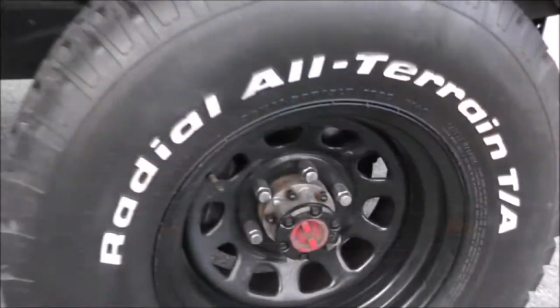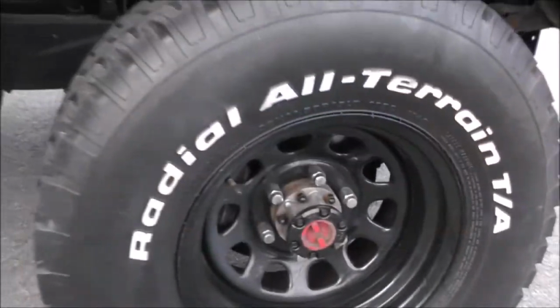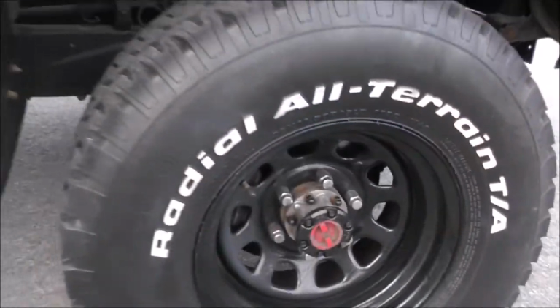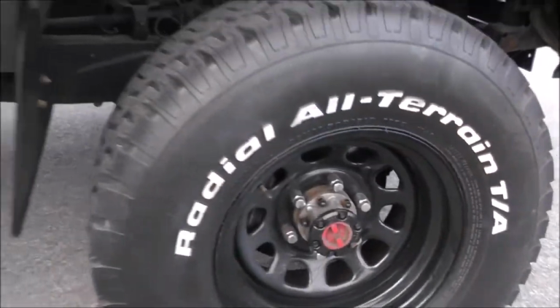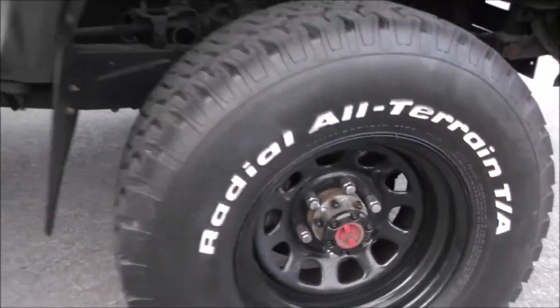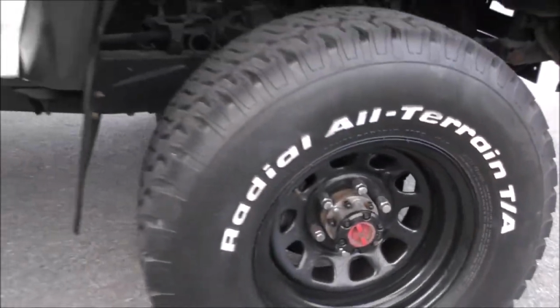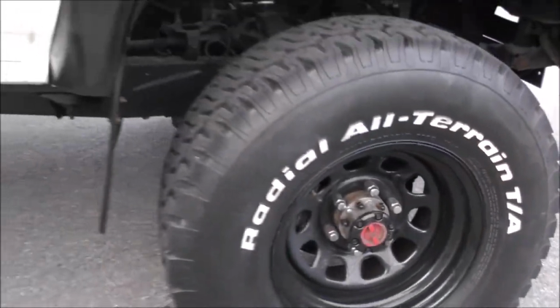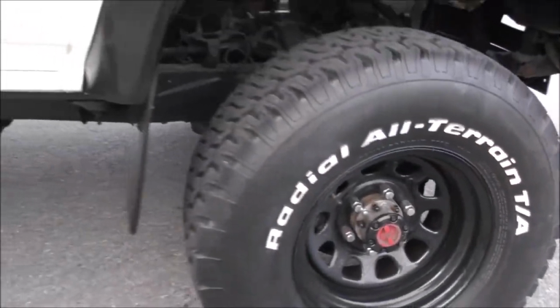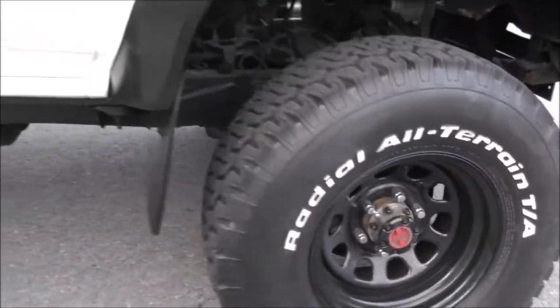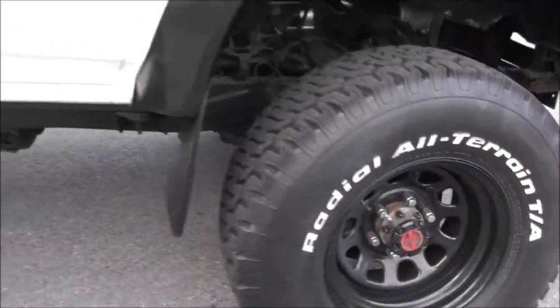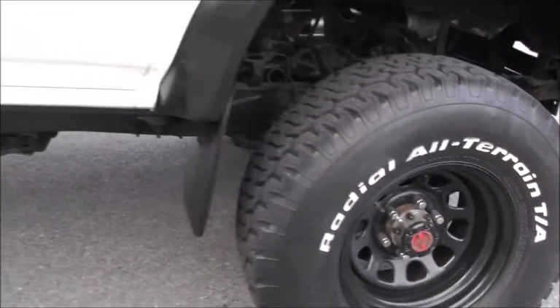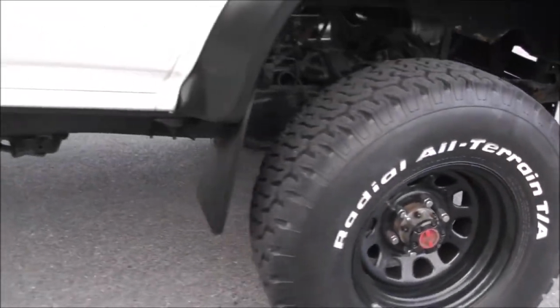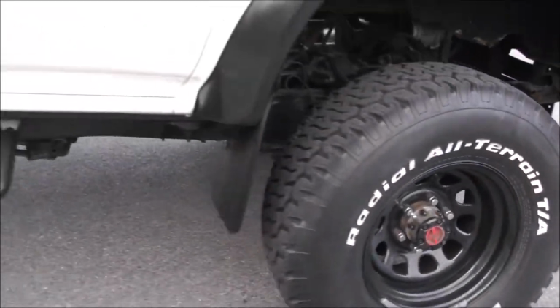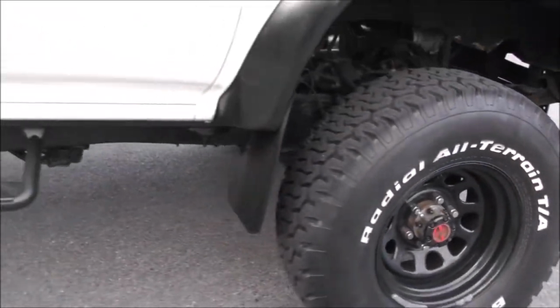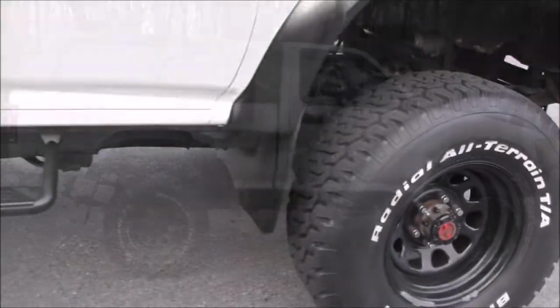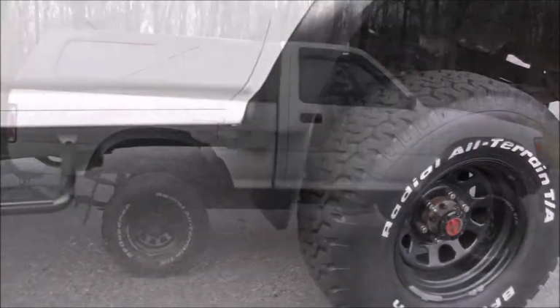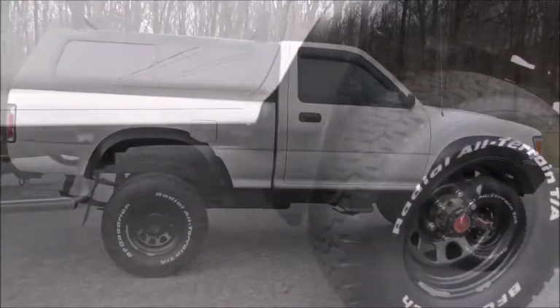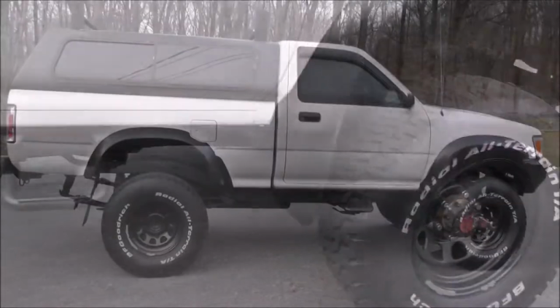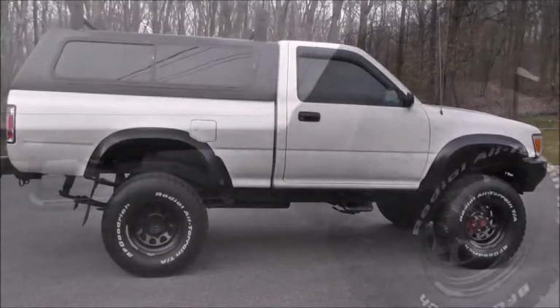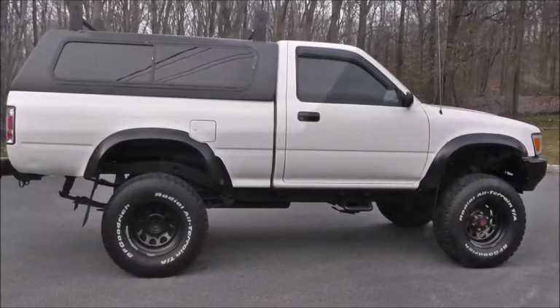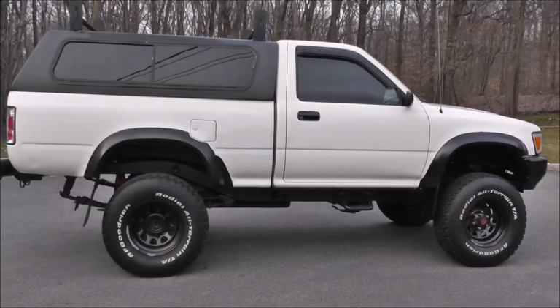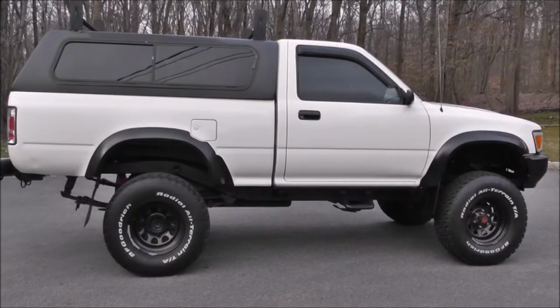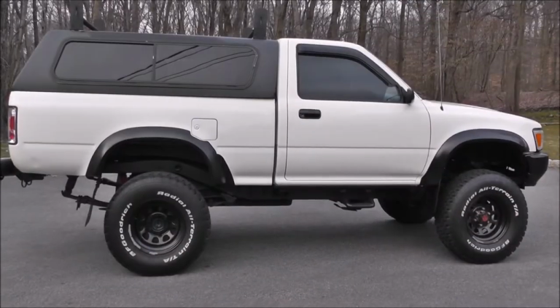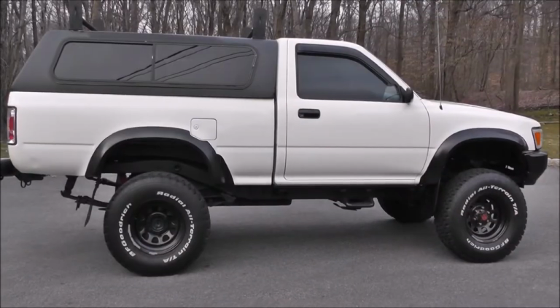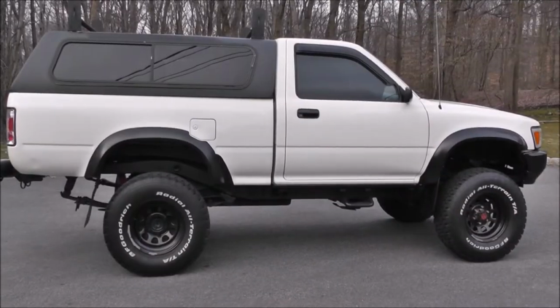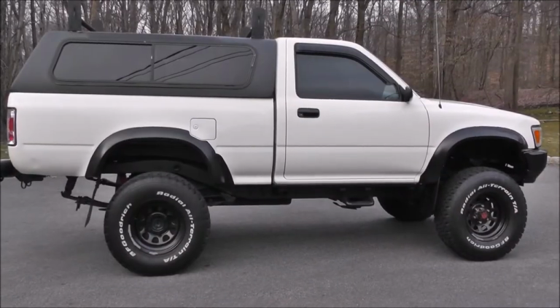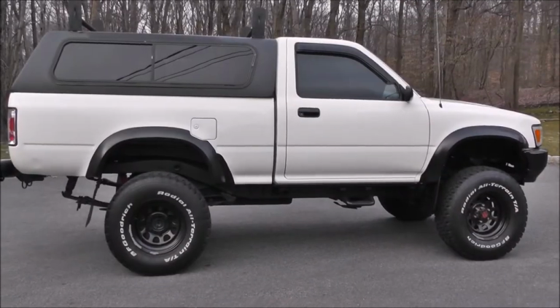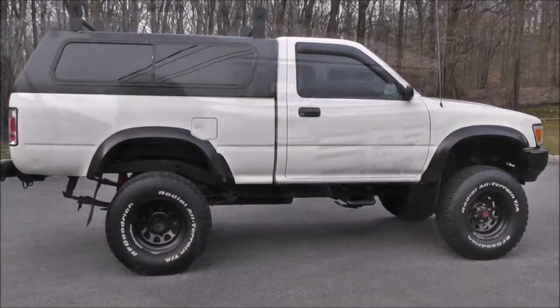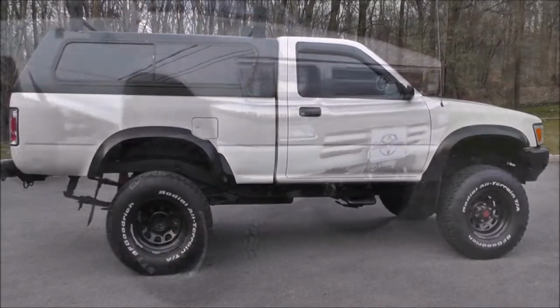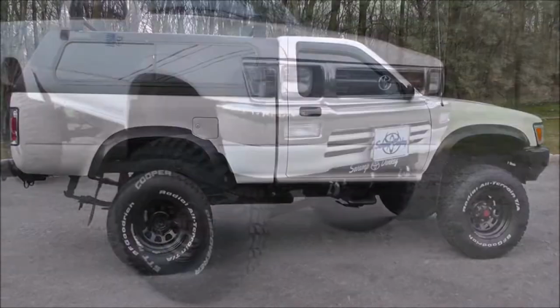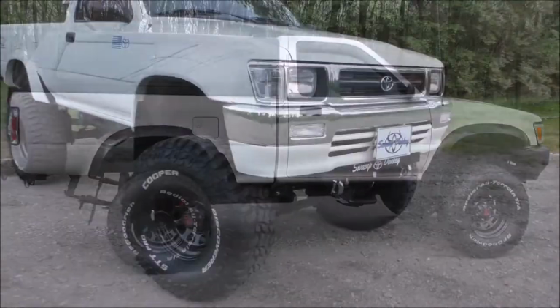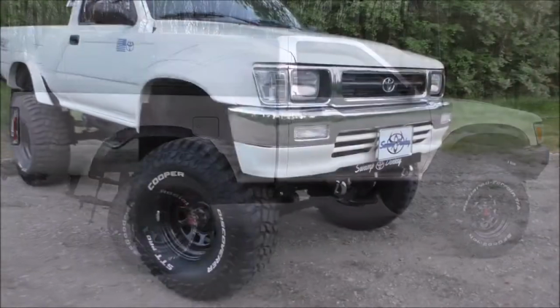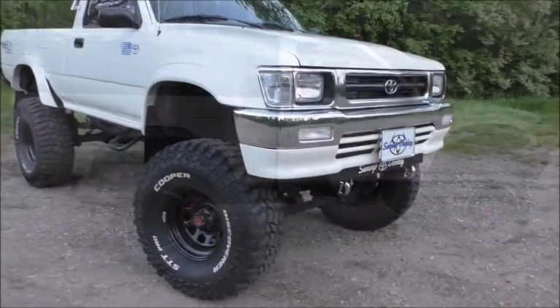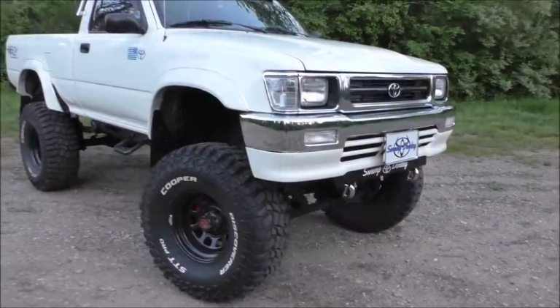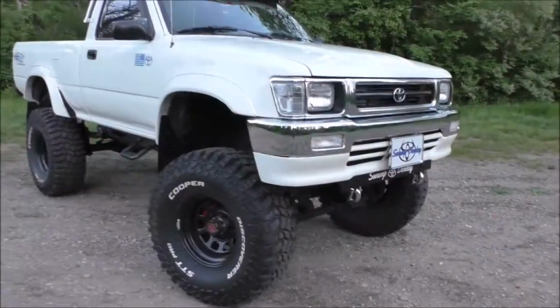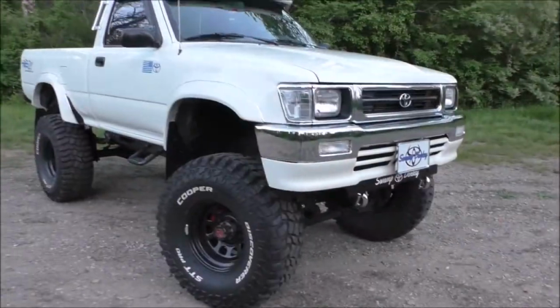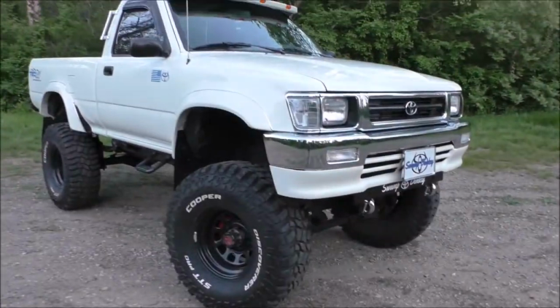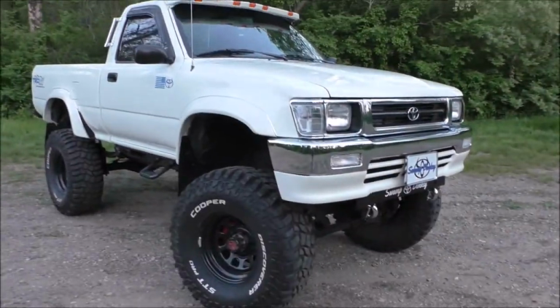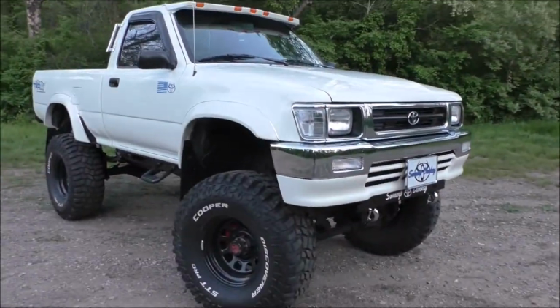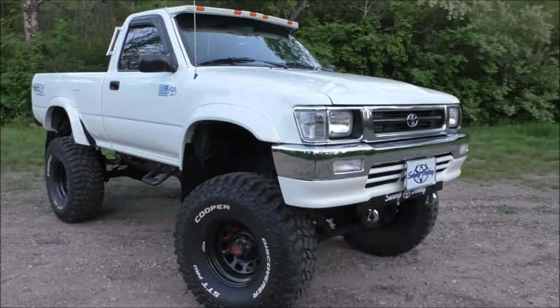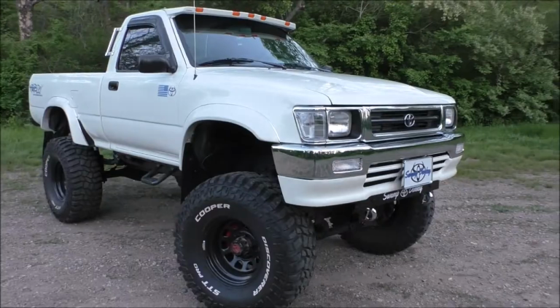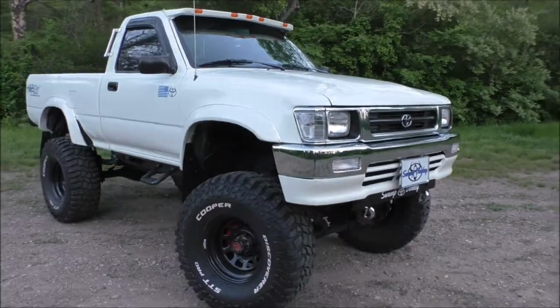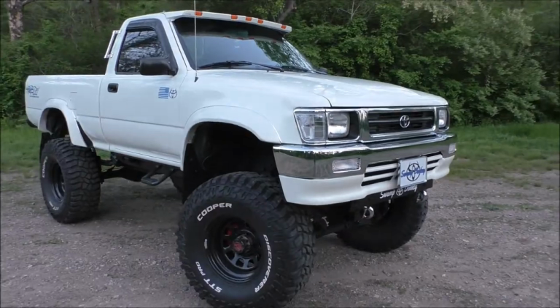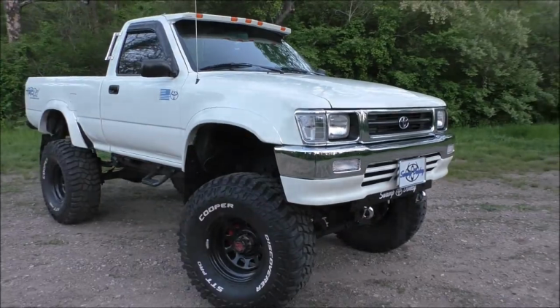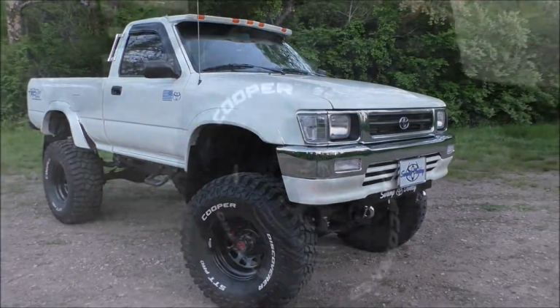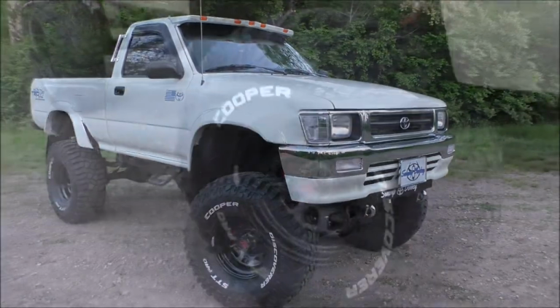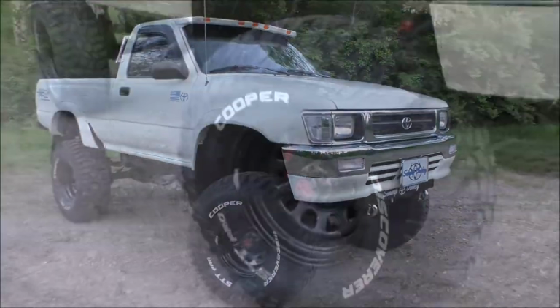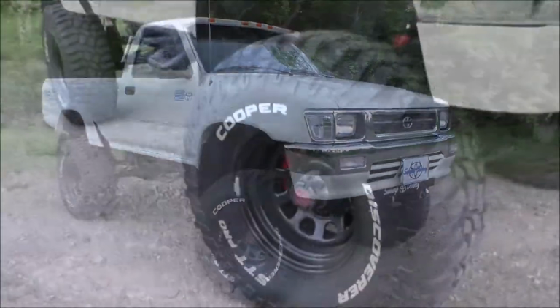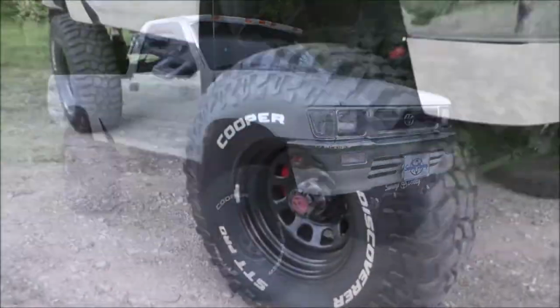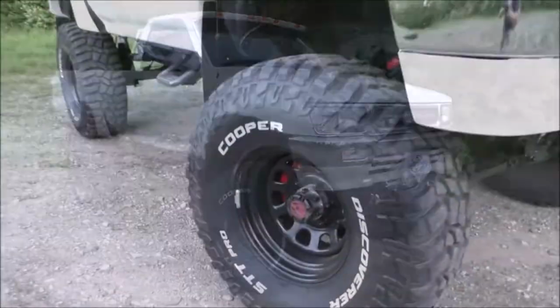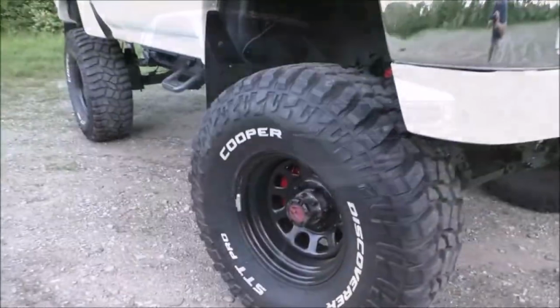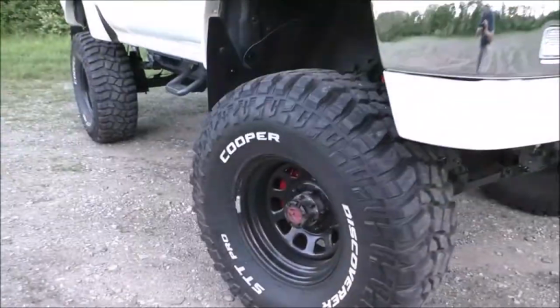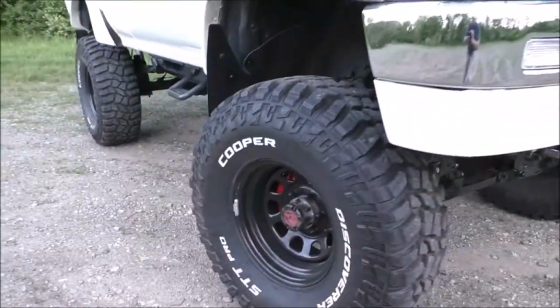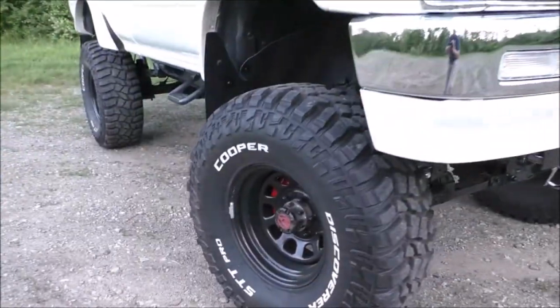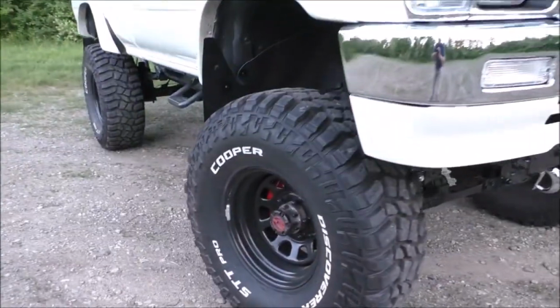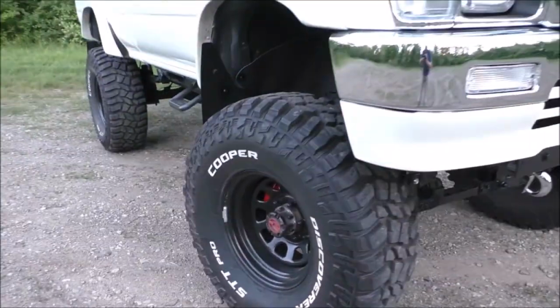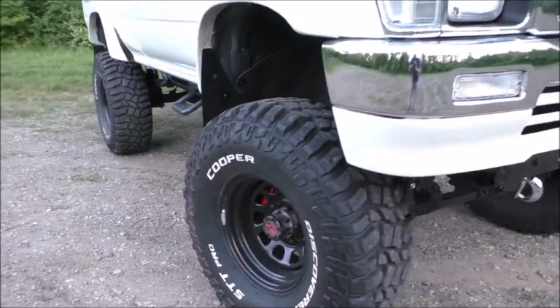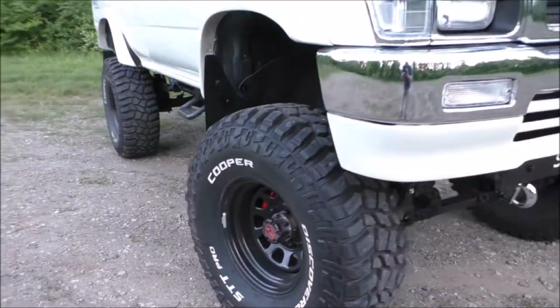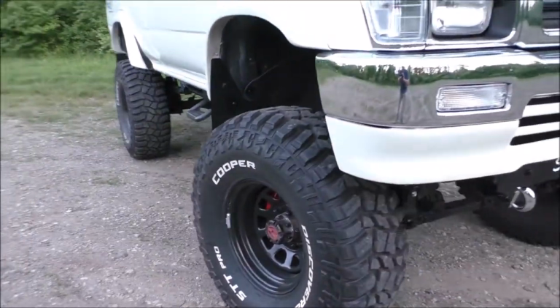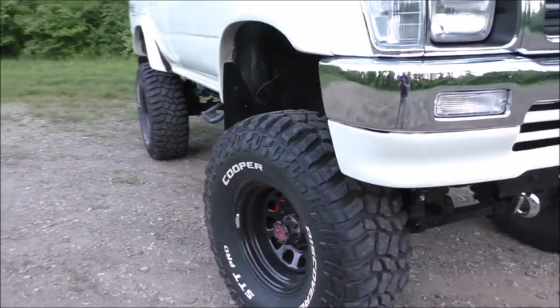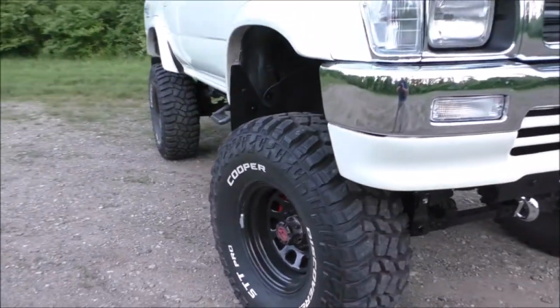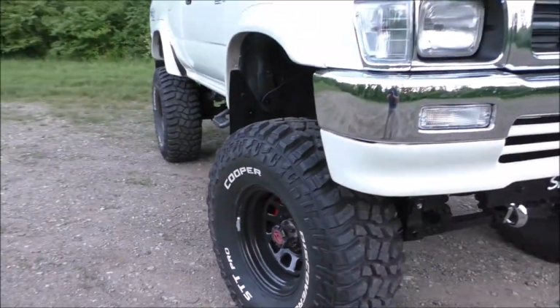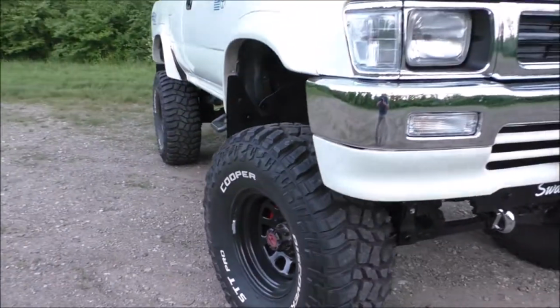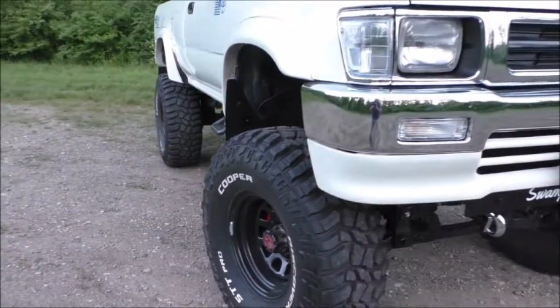Welcome to Garden State Off-Road and to Phase 1 of our 1991 Toyota Pickup Build.